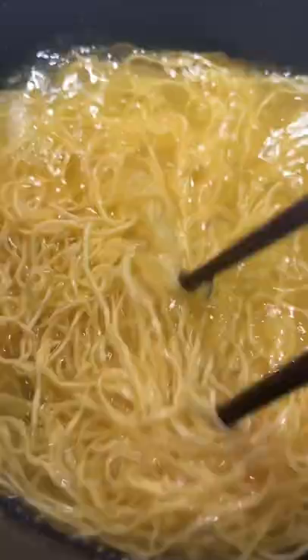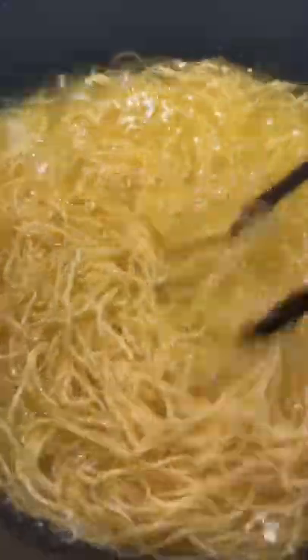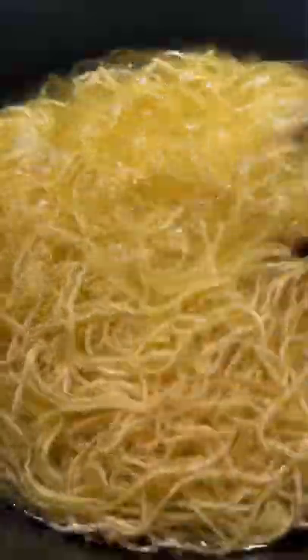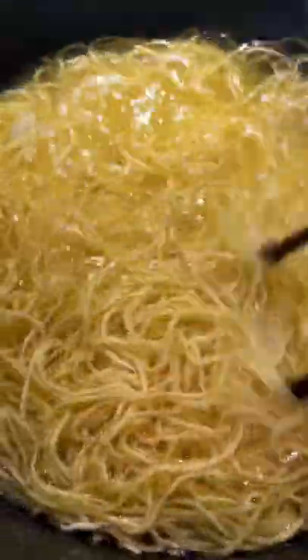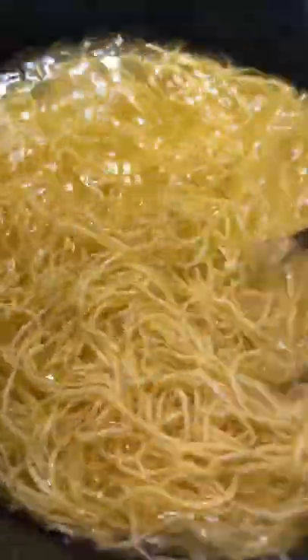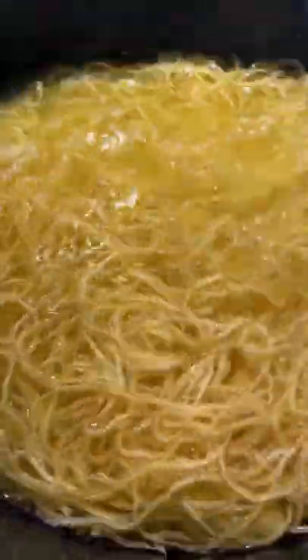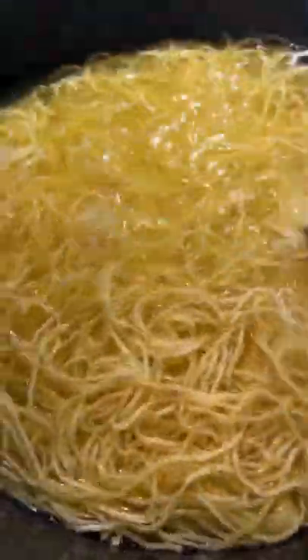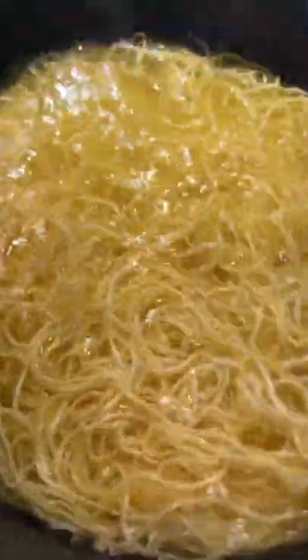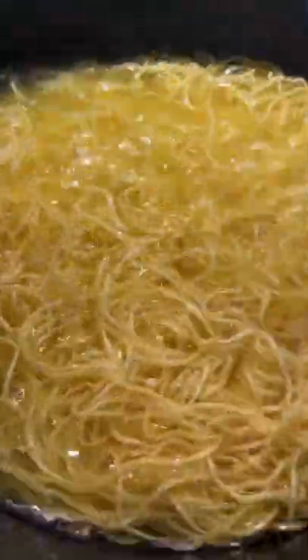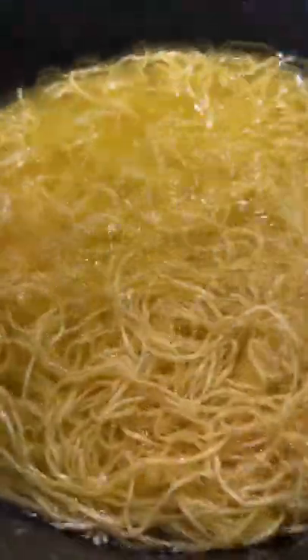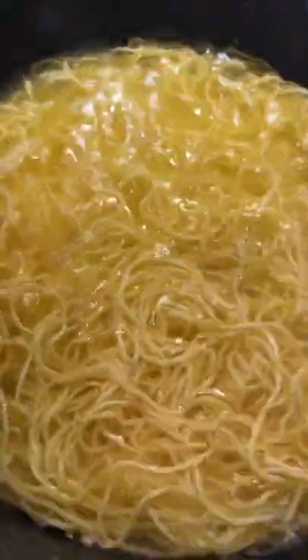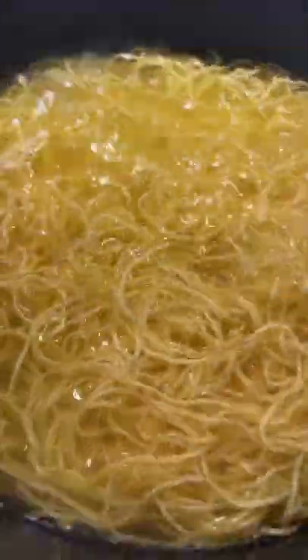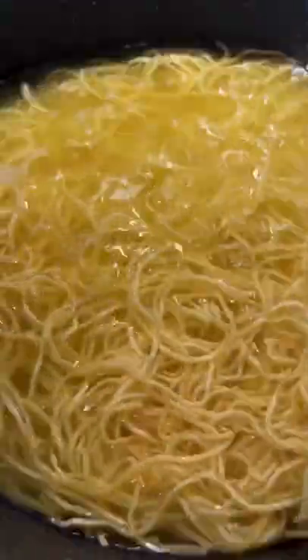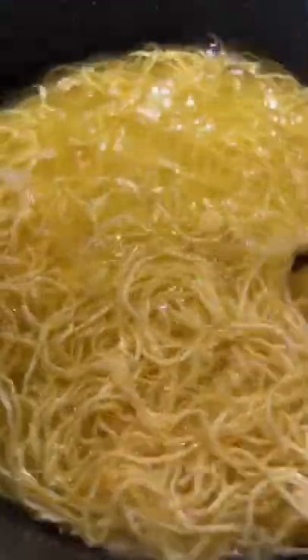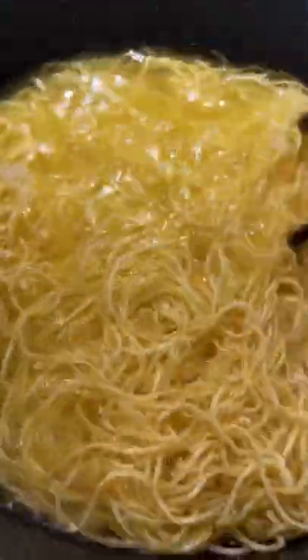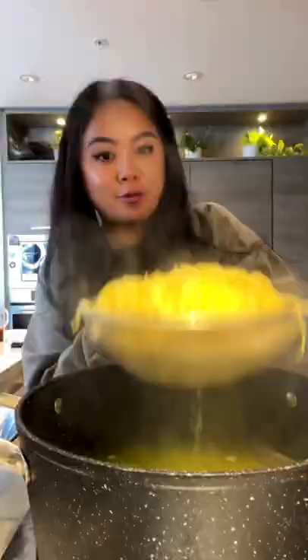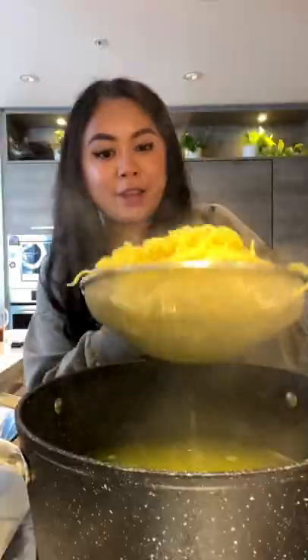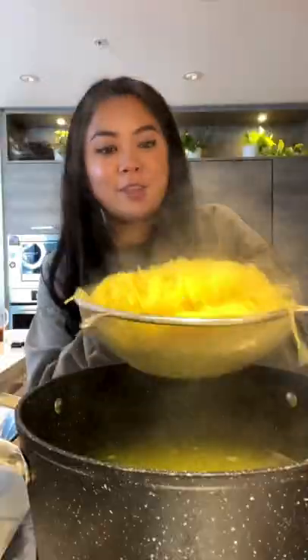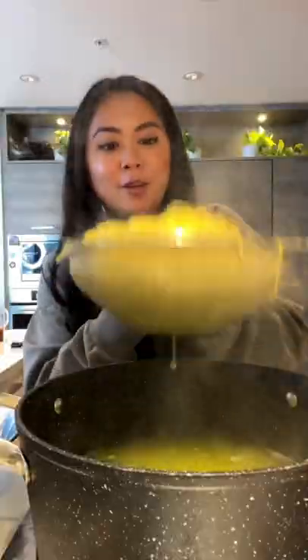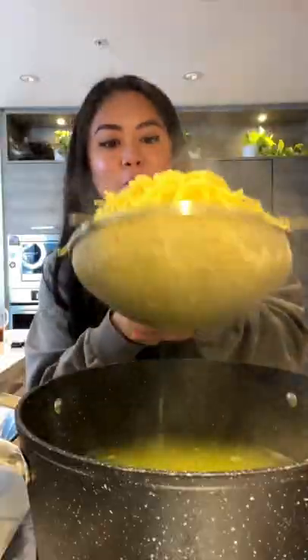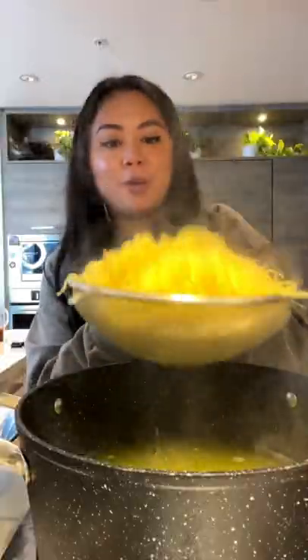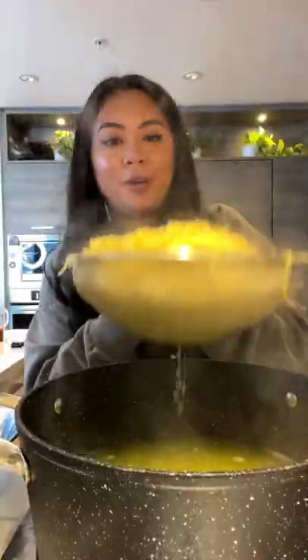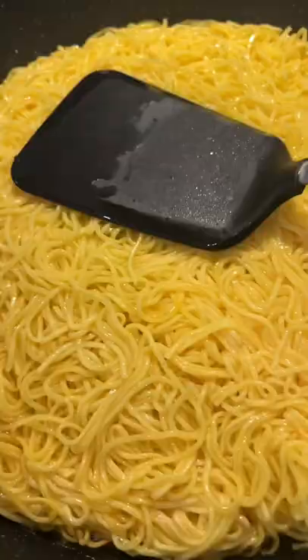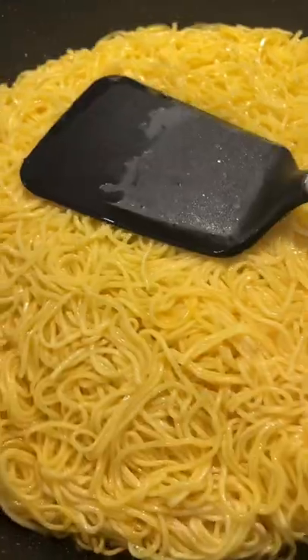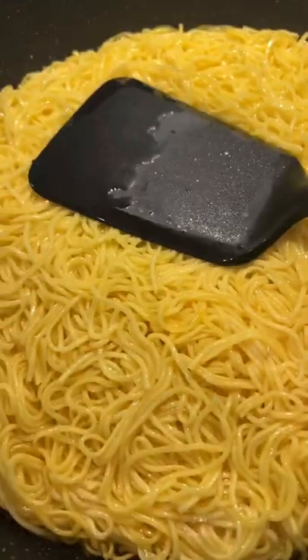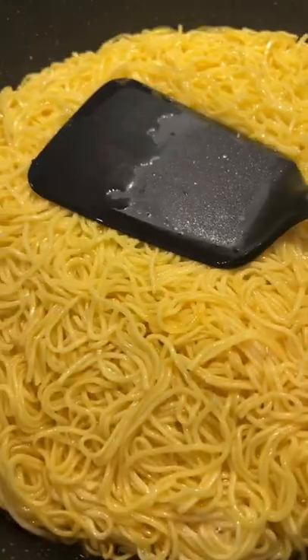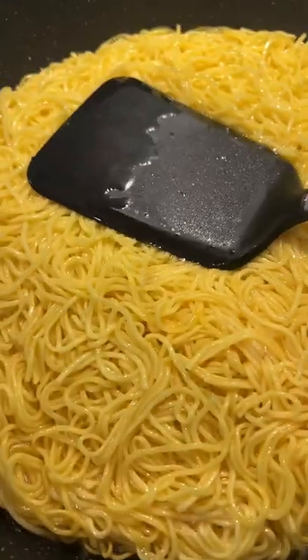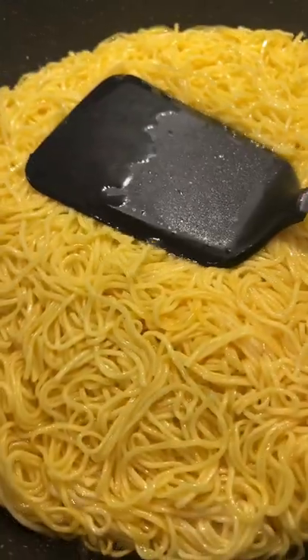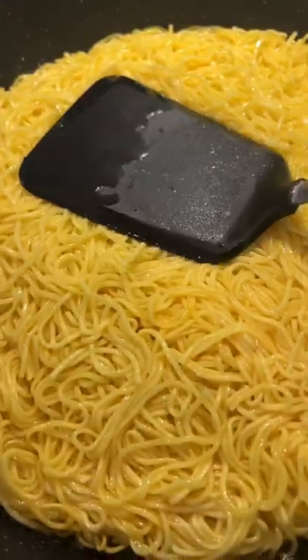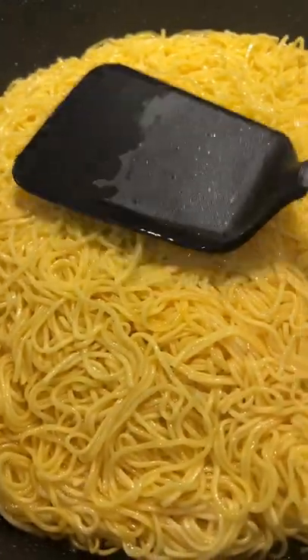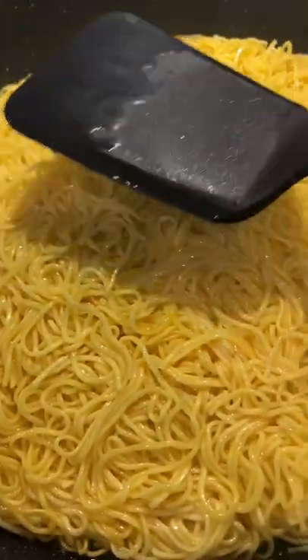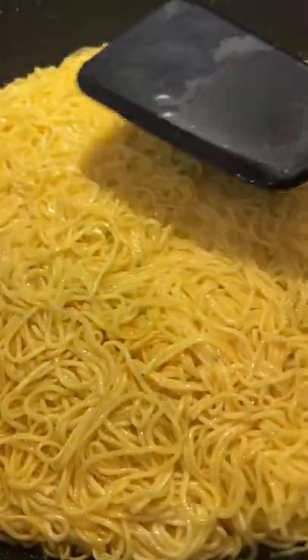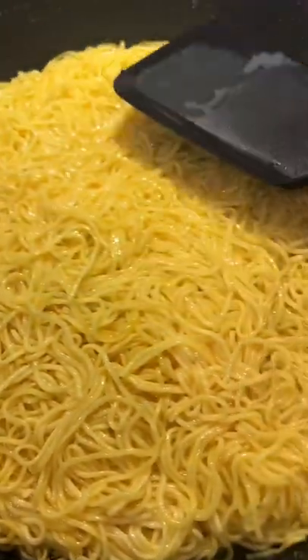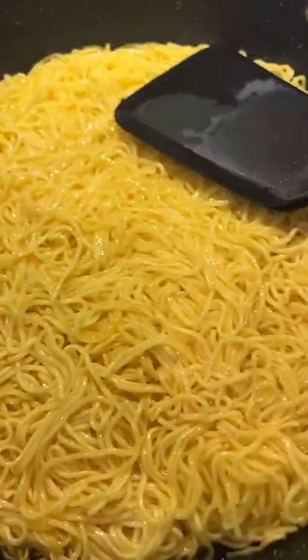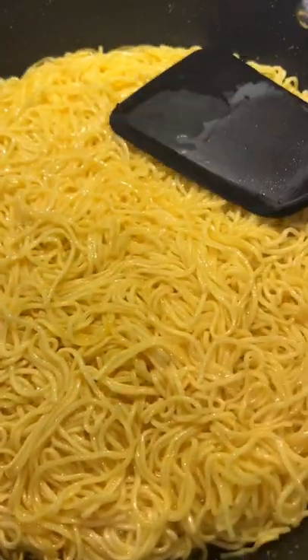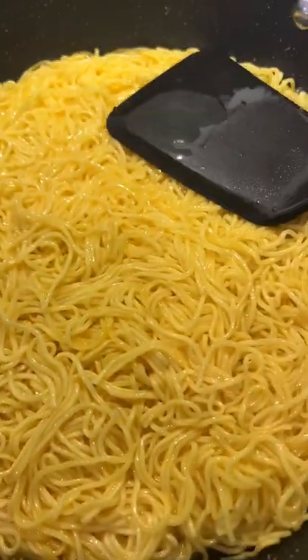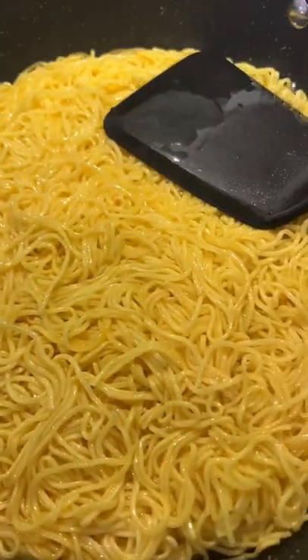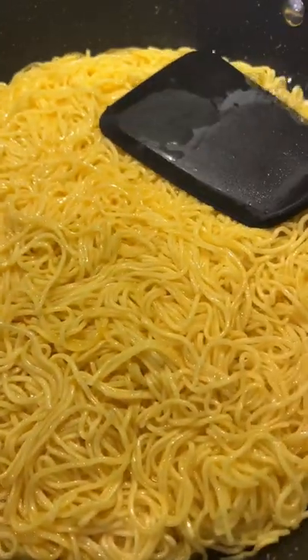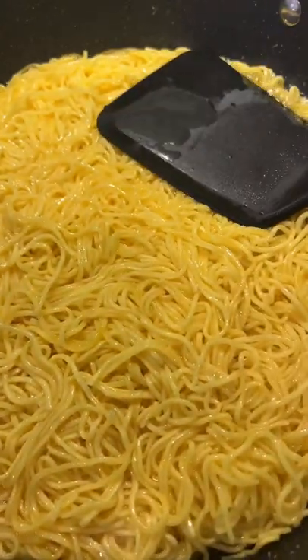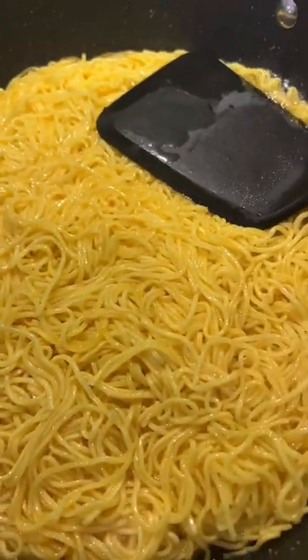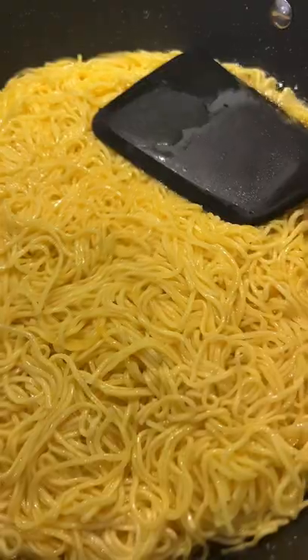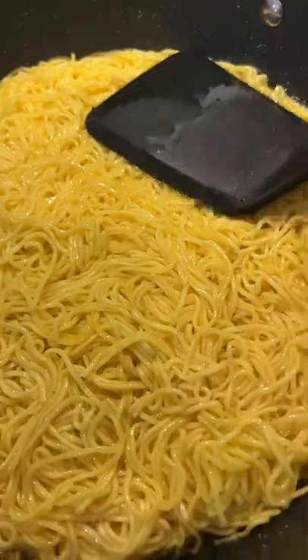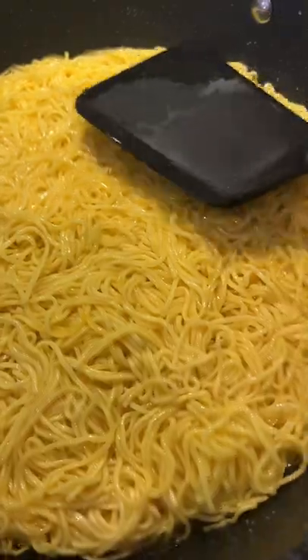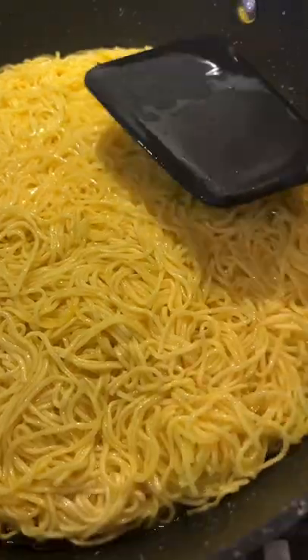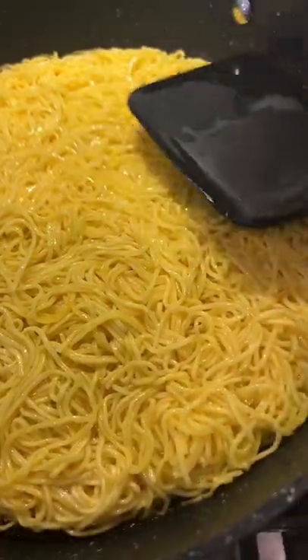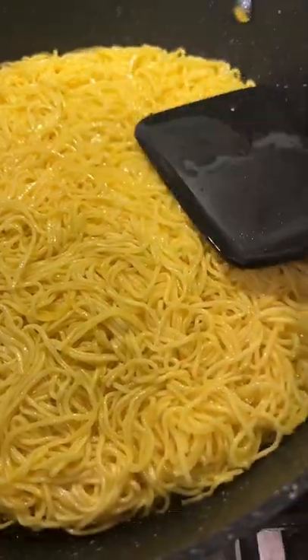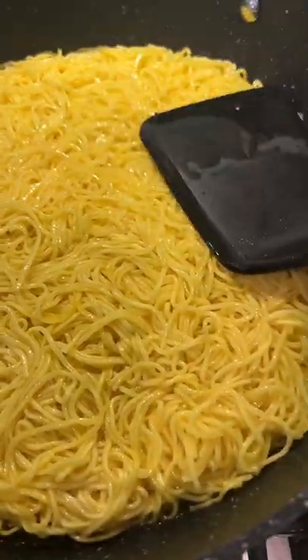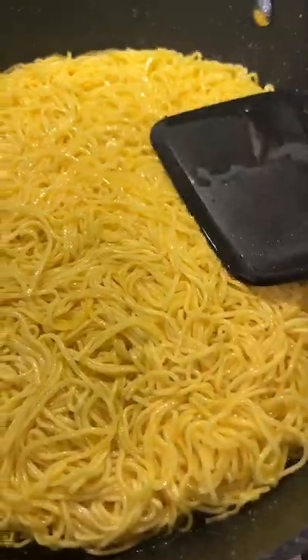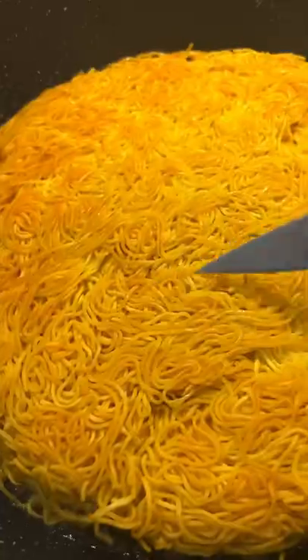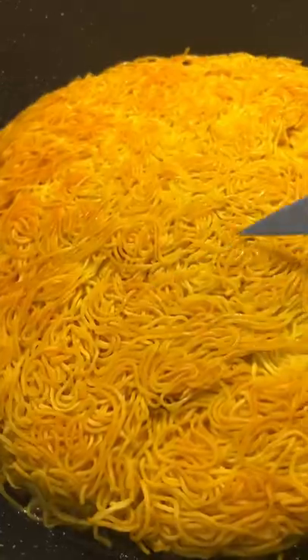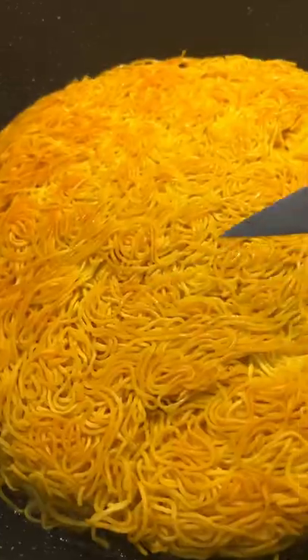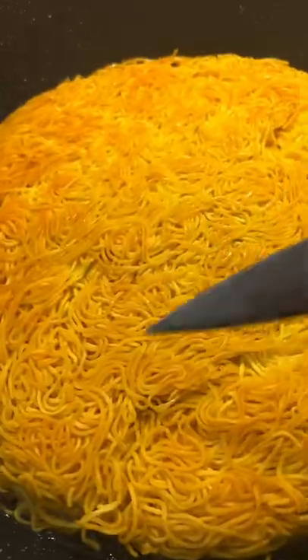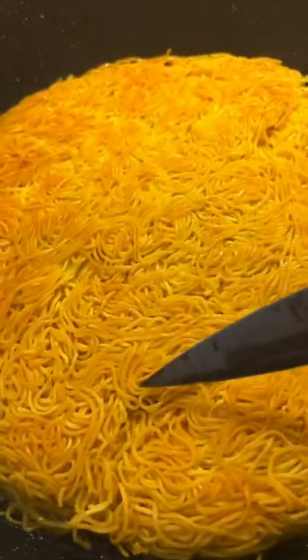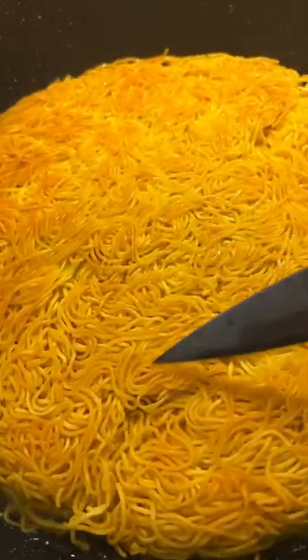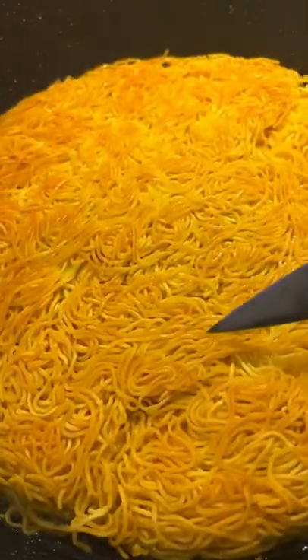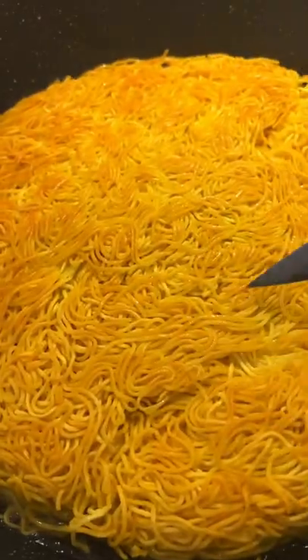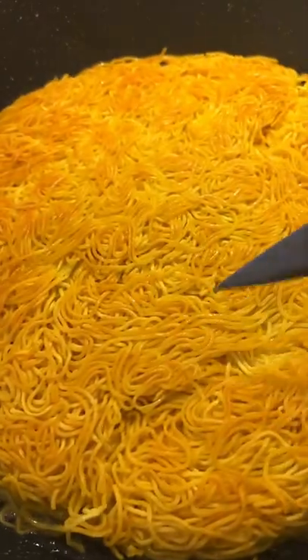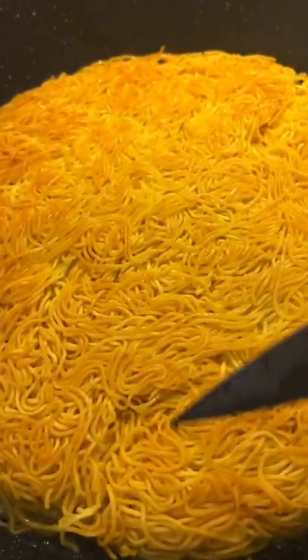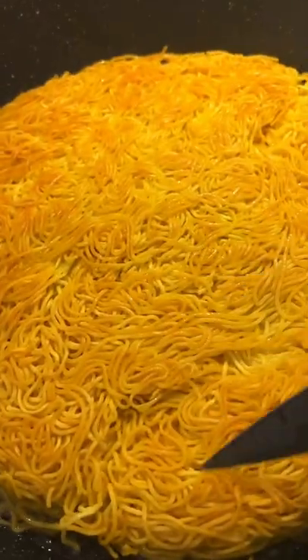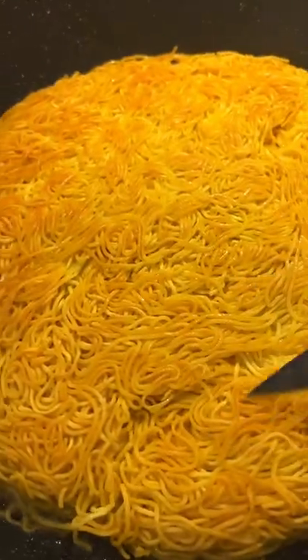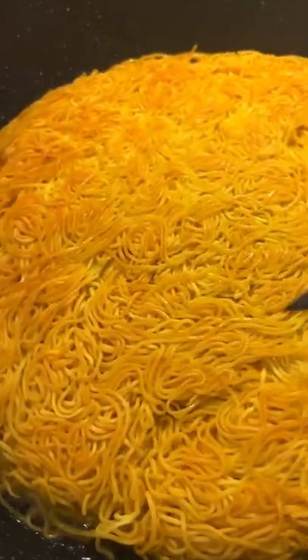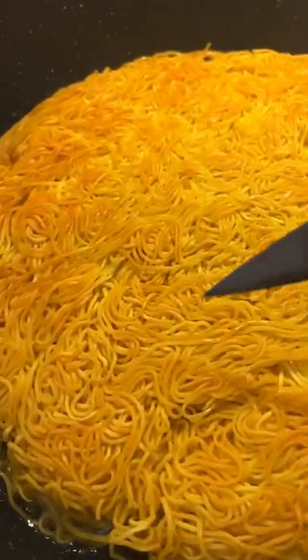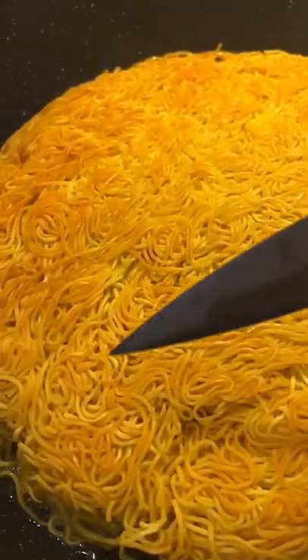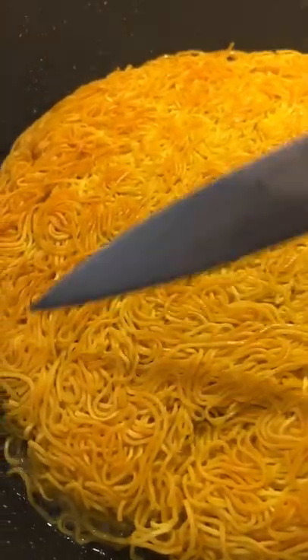Blanch the noodles for 30 seconds, then straighten the noodles. Fry the noodles for 3-4 minutes on each side. You want the noodles to be nice and crispy.